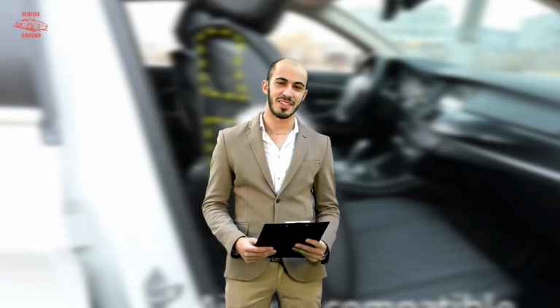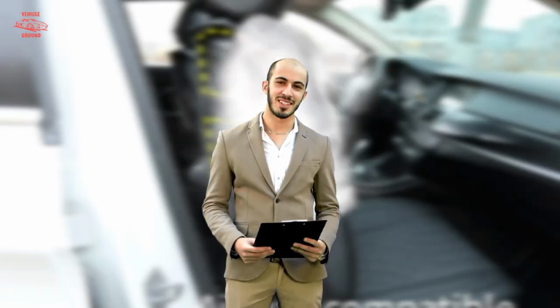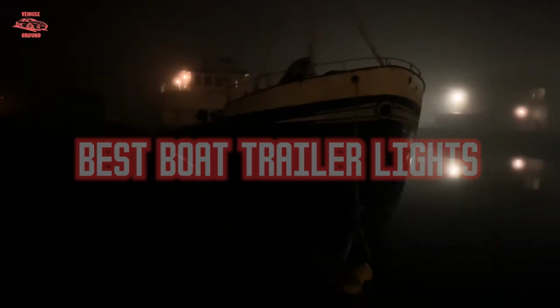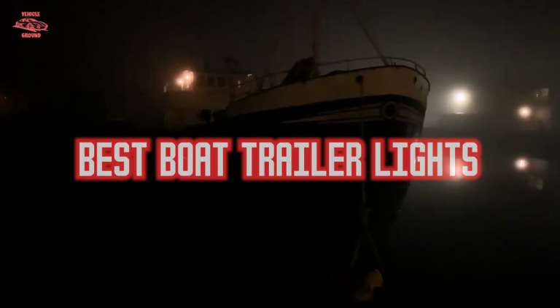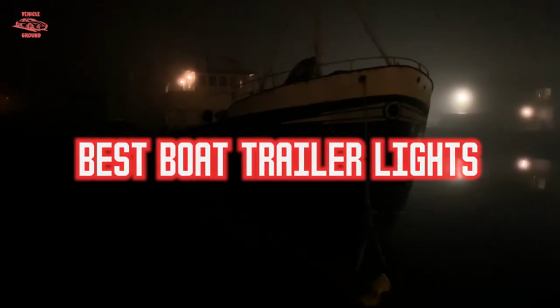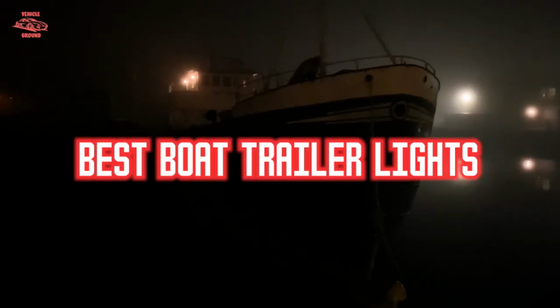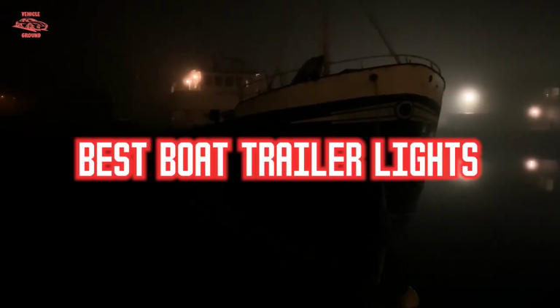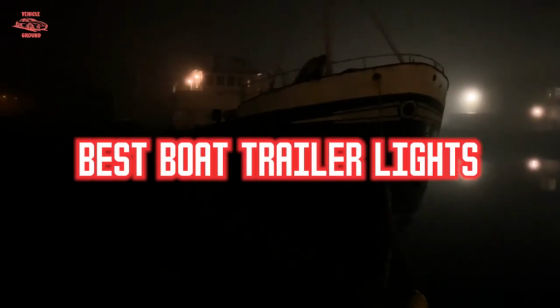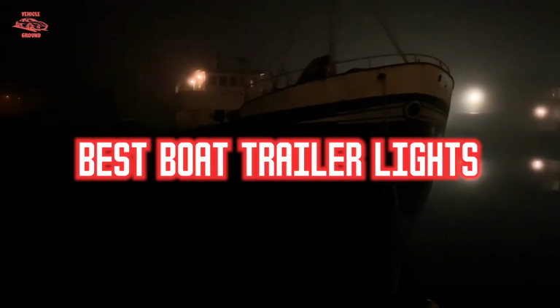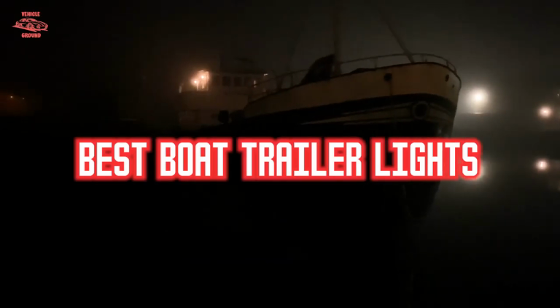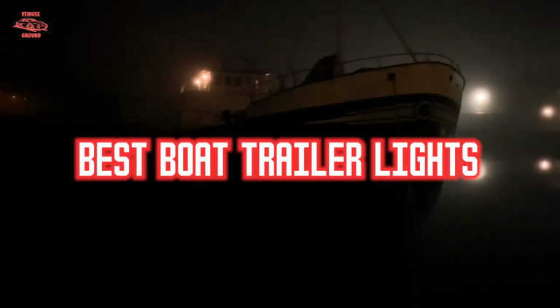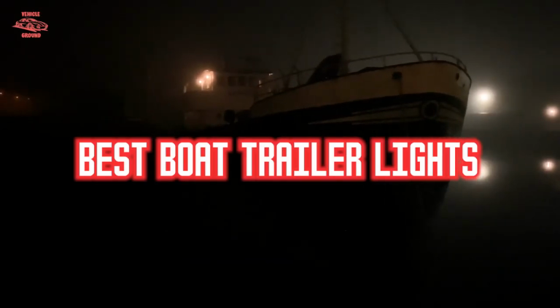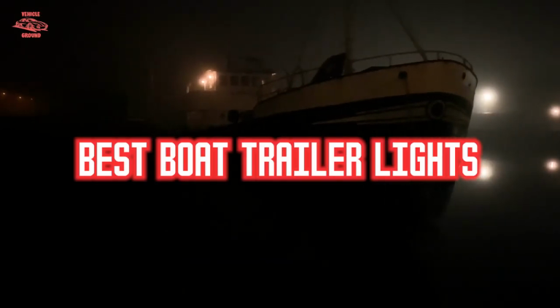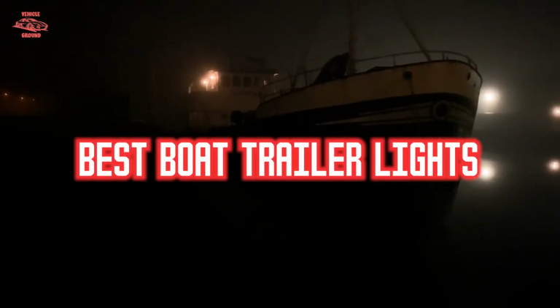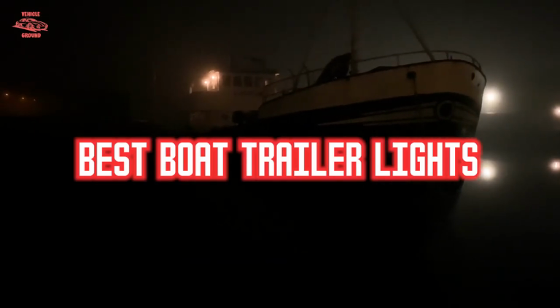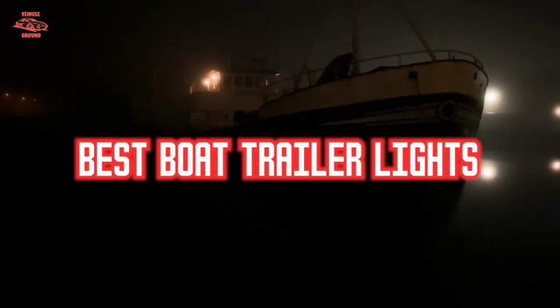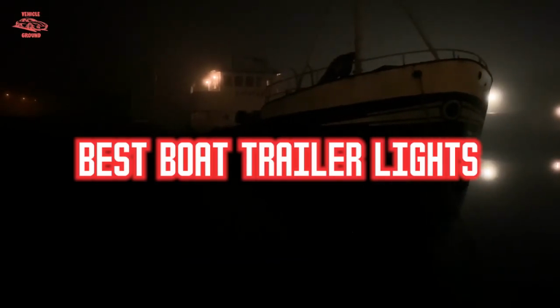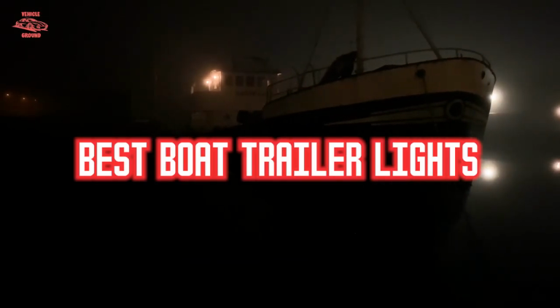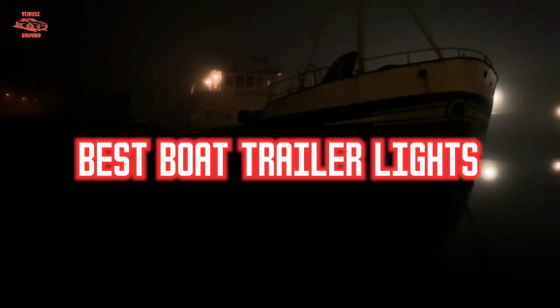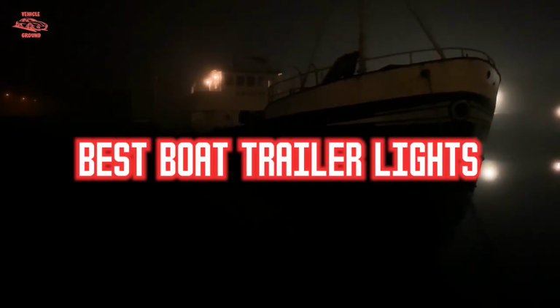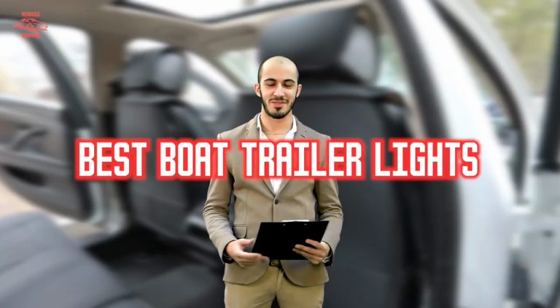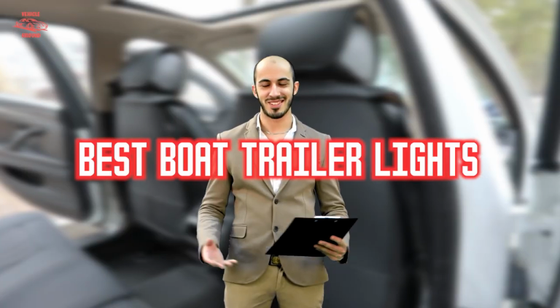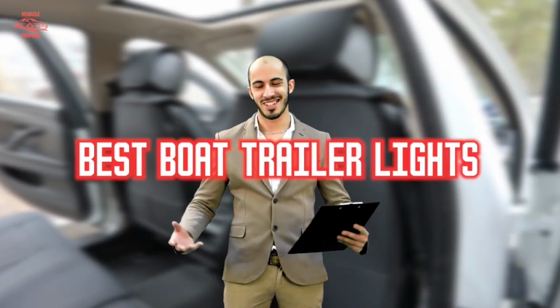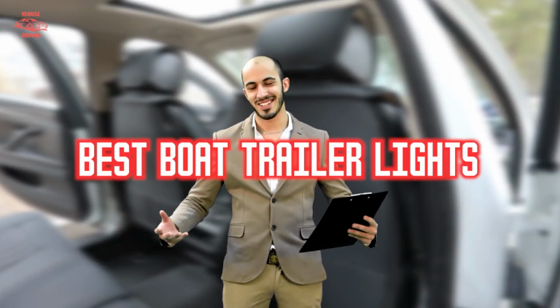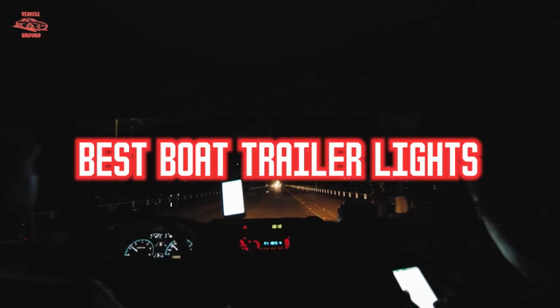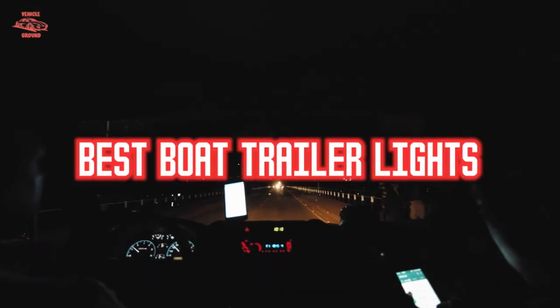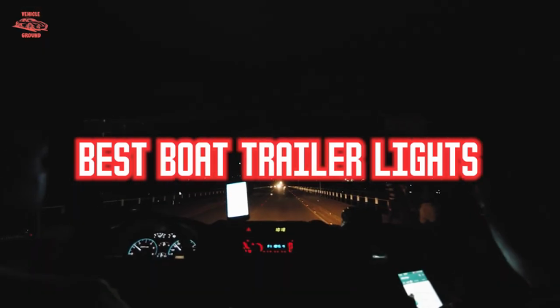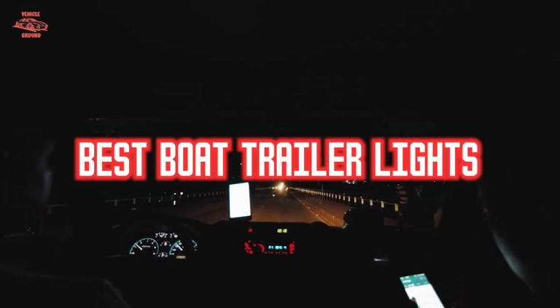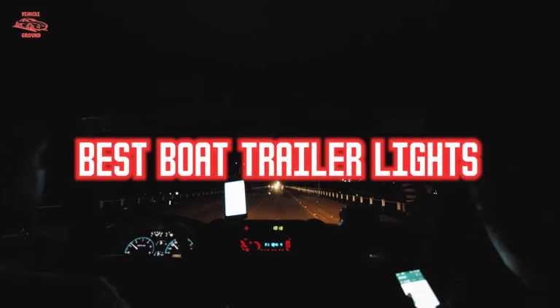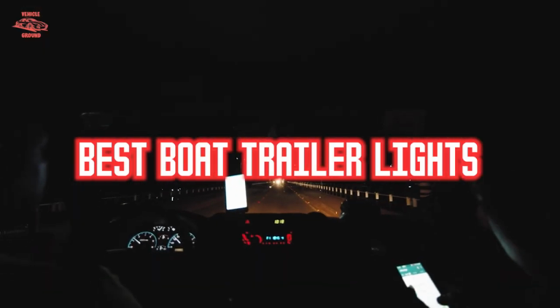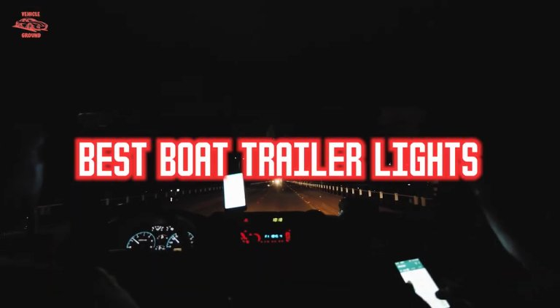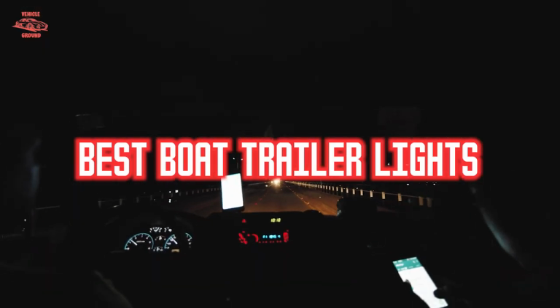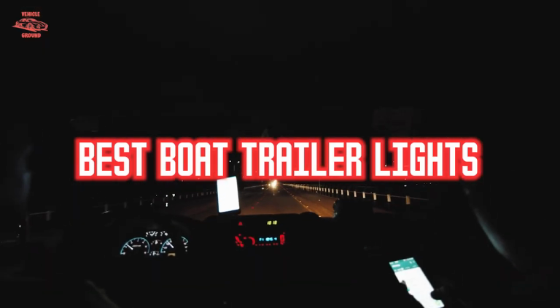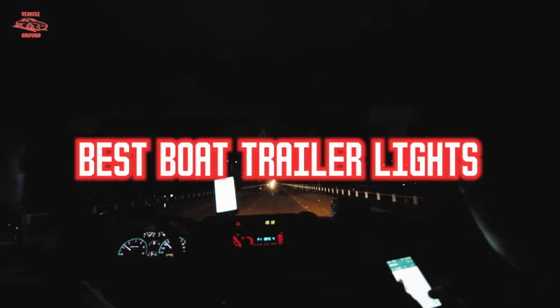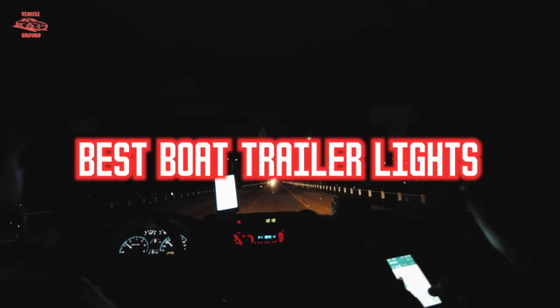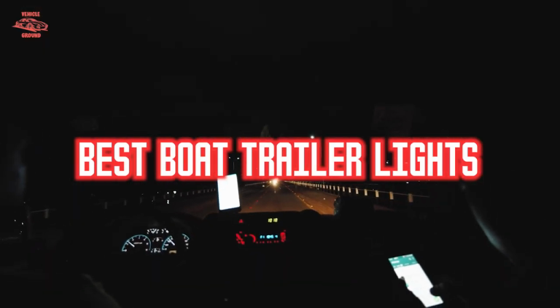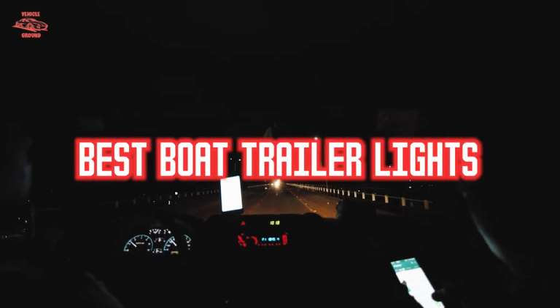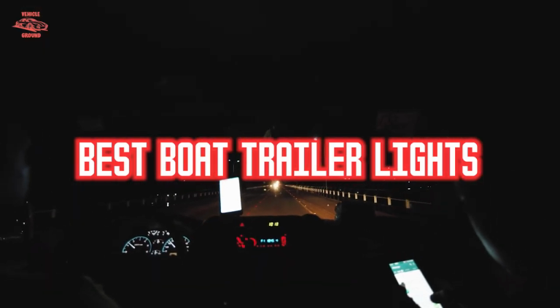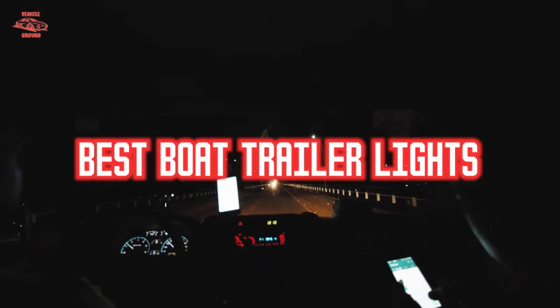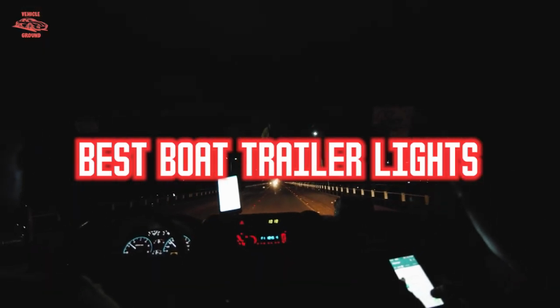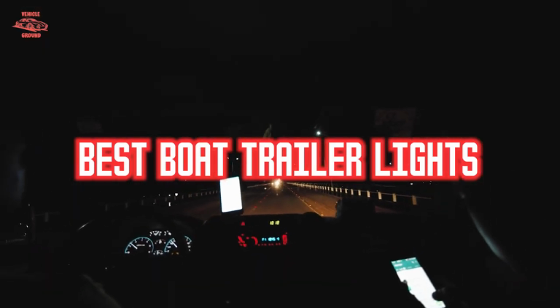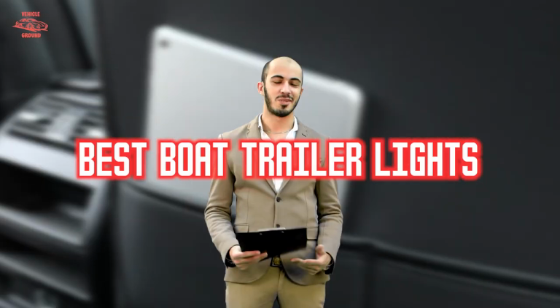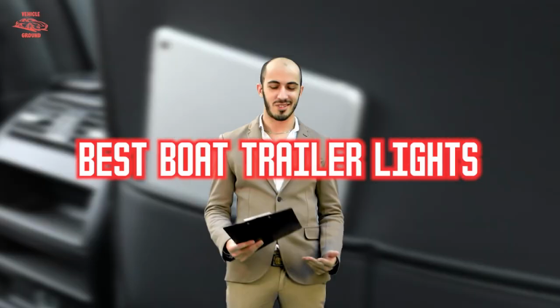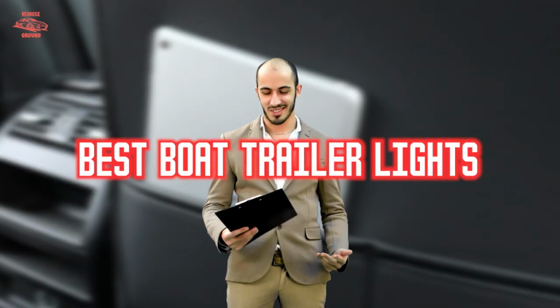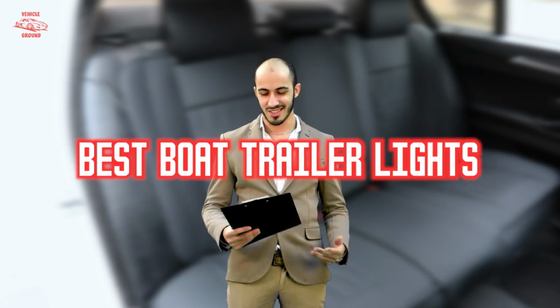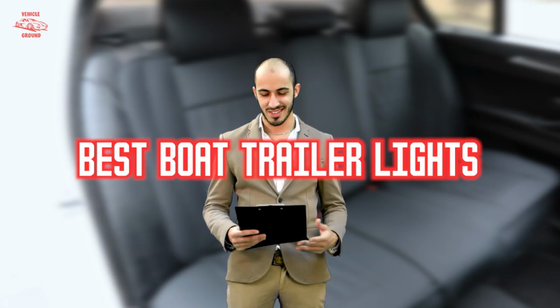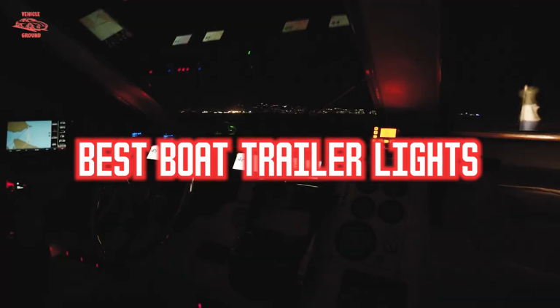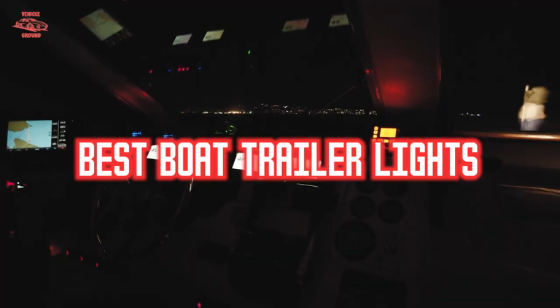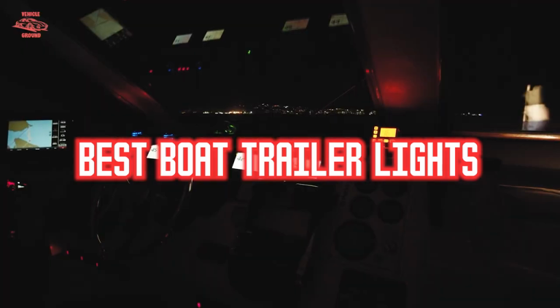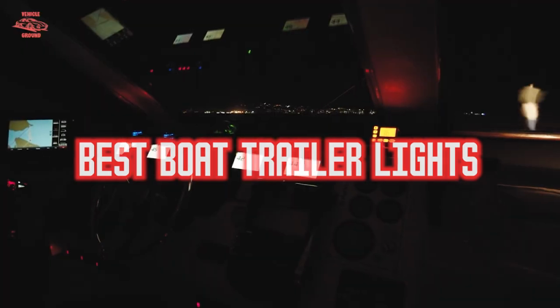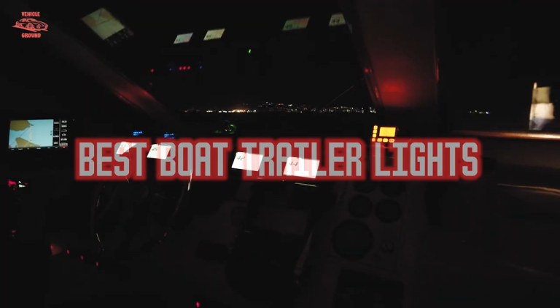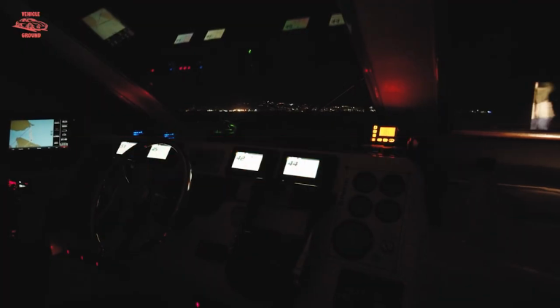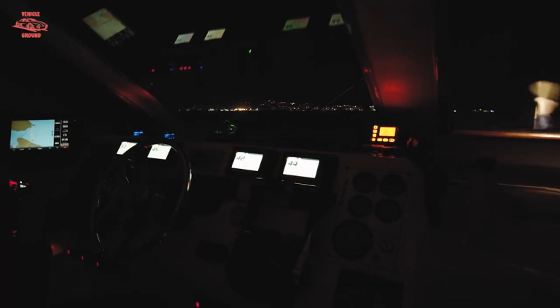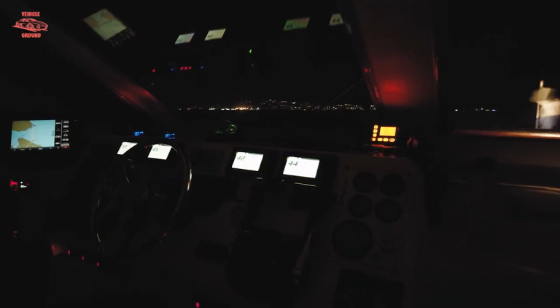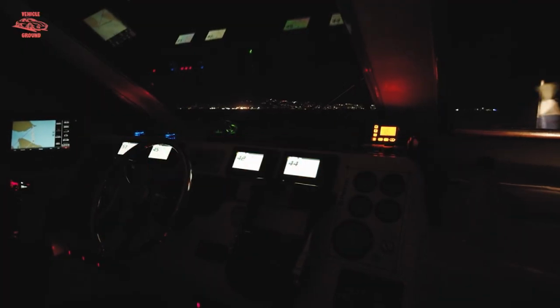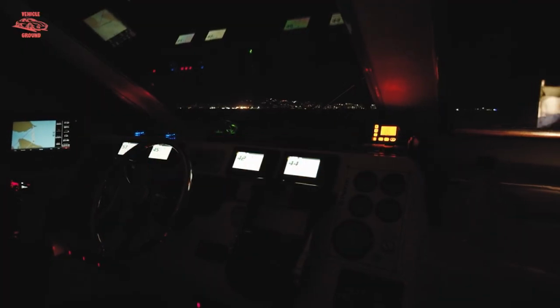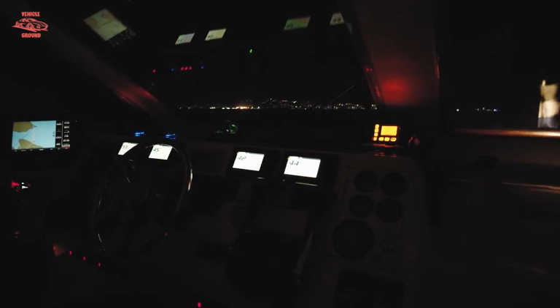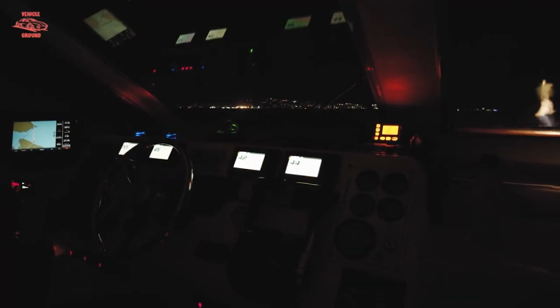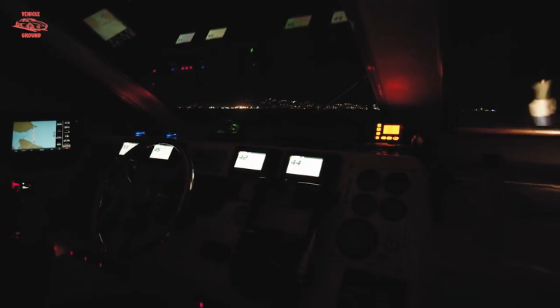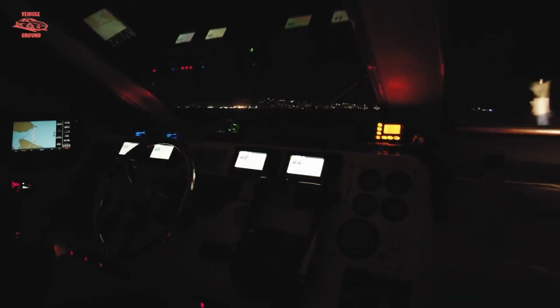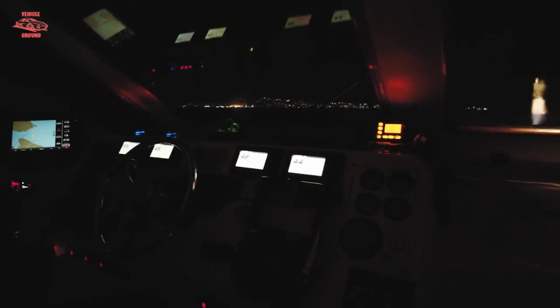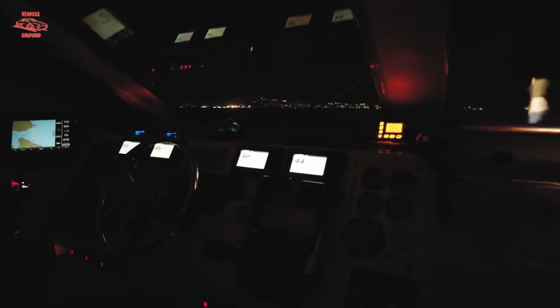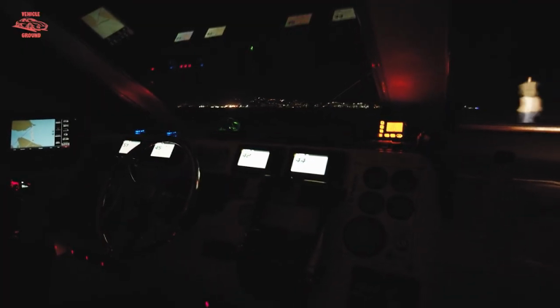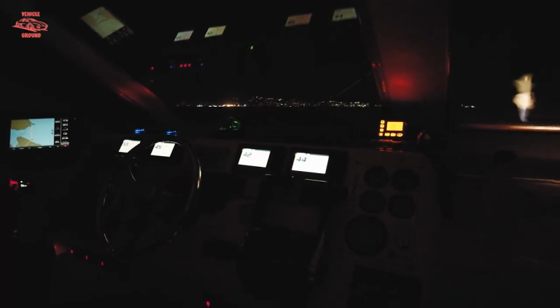If you want to get good quality boat trailer lights according to your needs, then watch the video till the end and then decide. So let's get started.